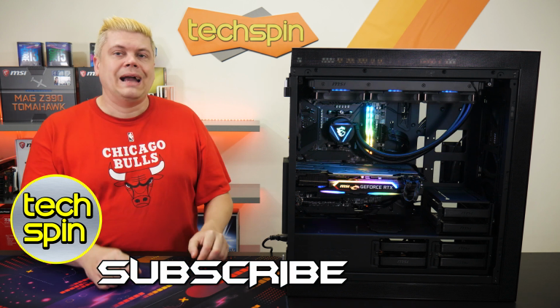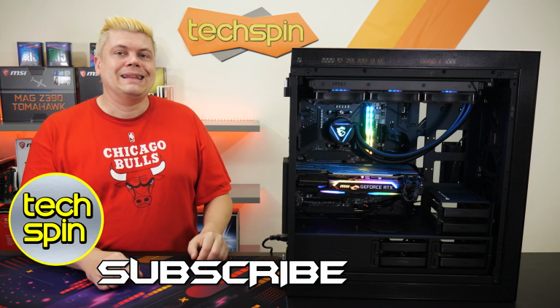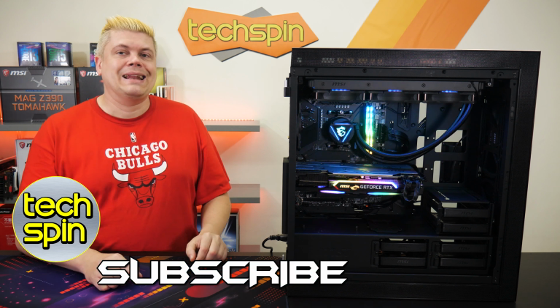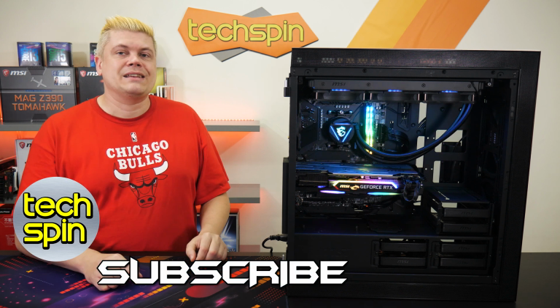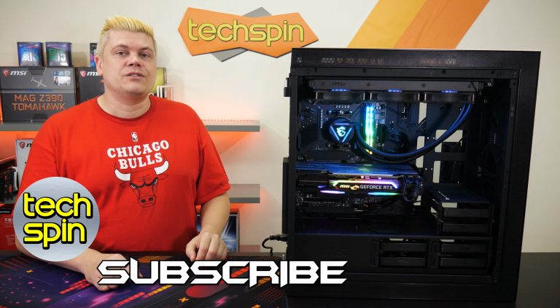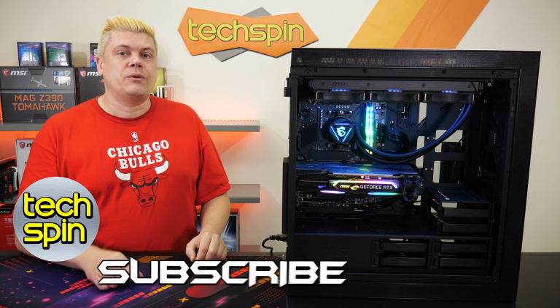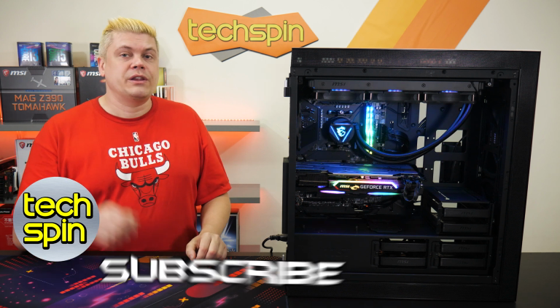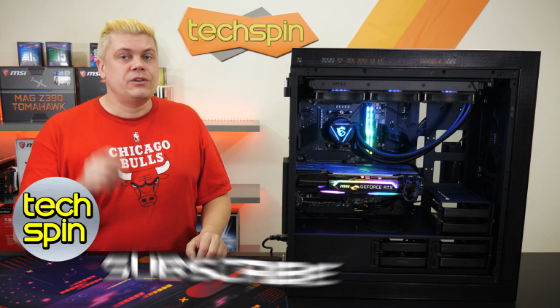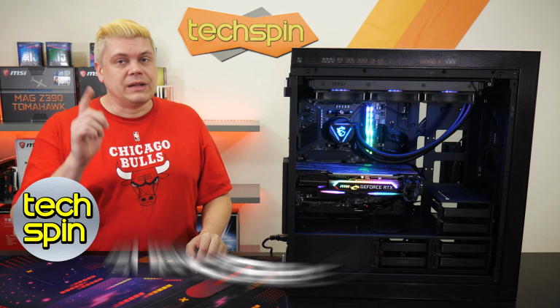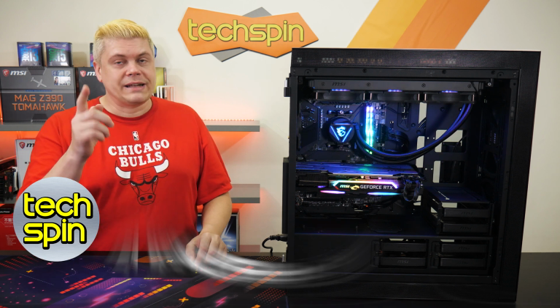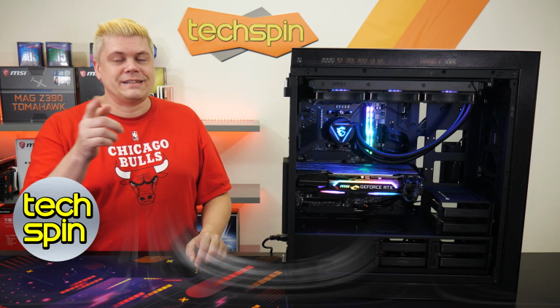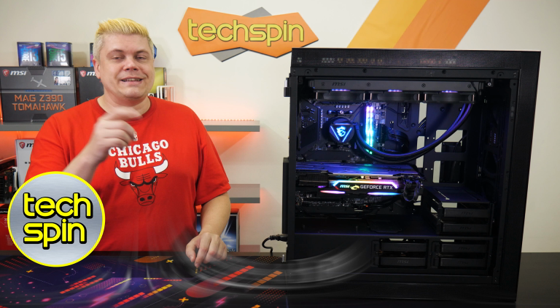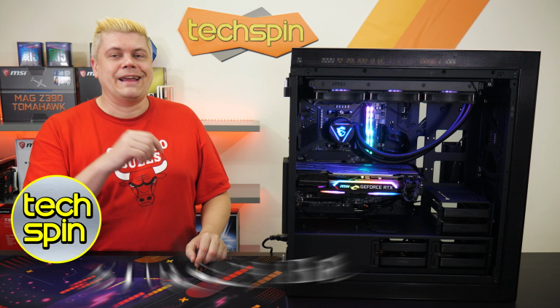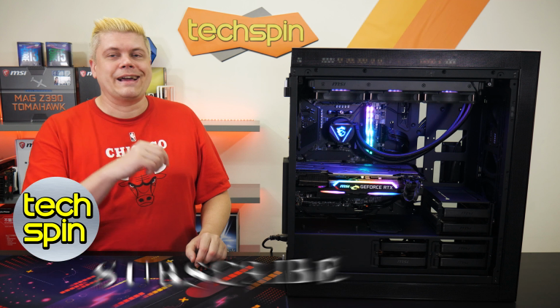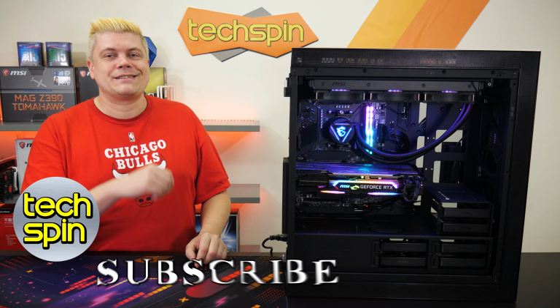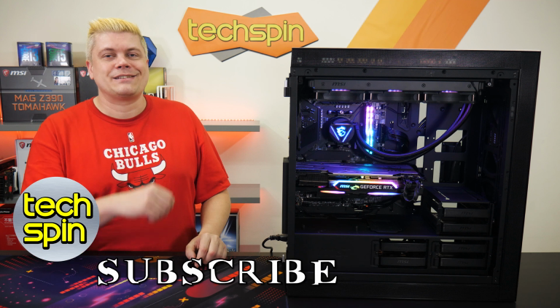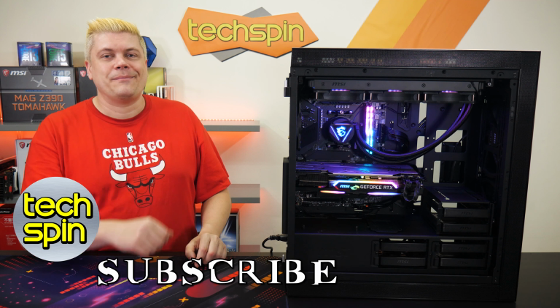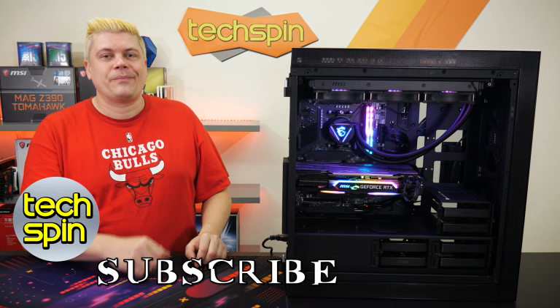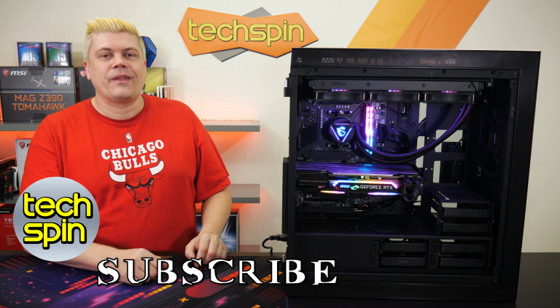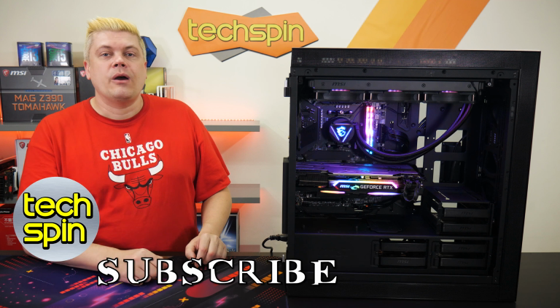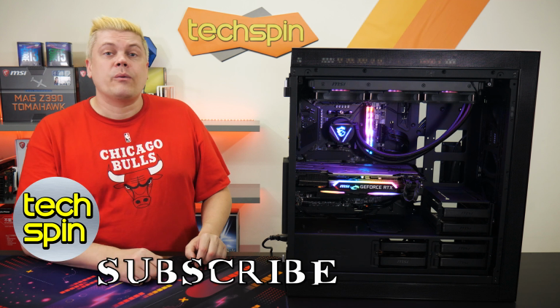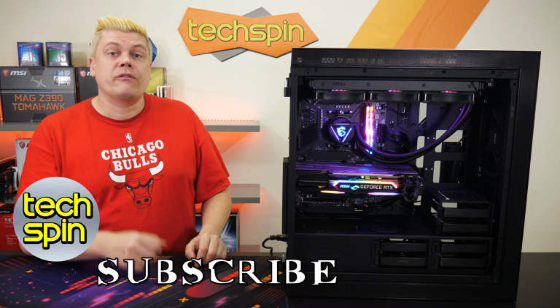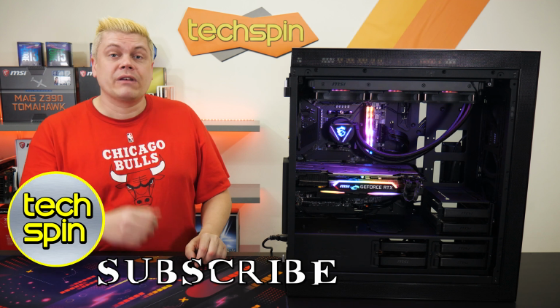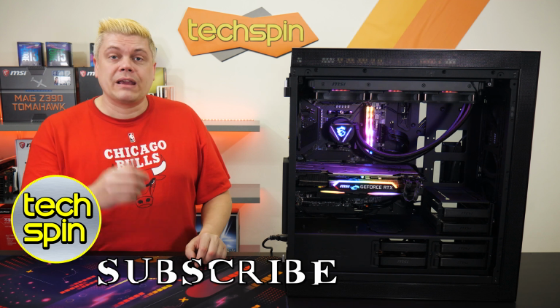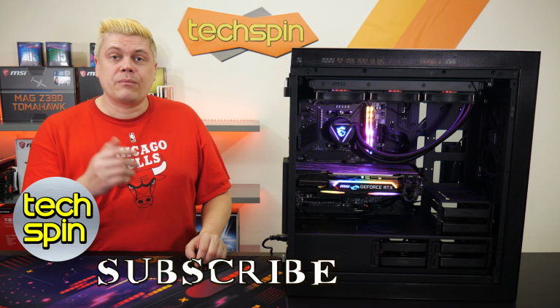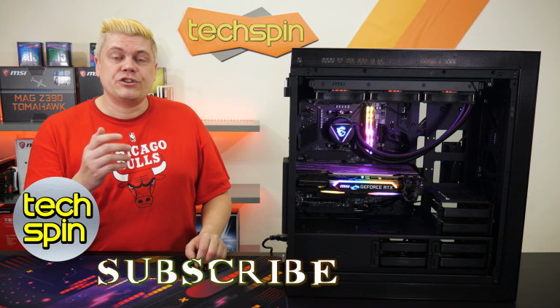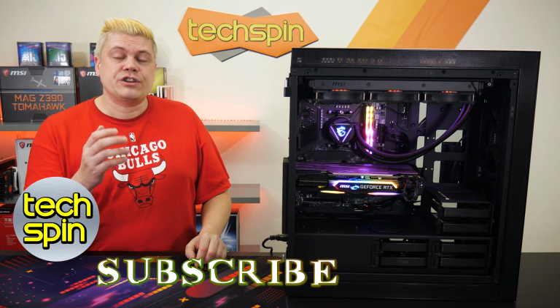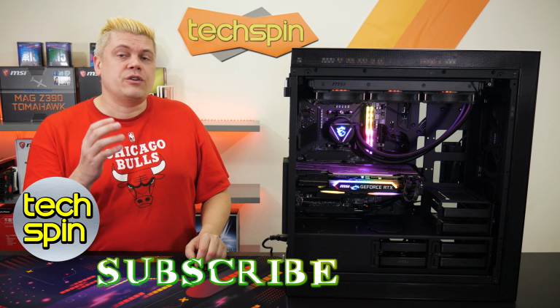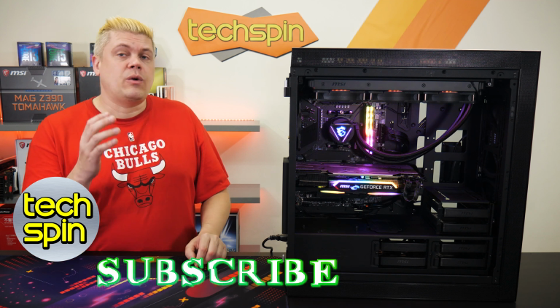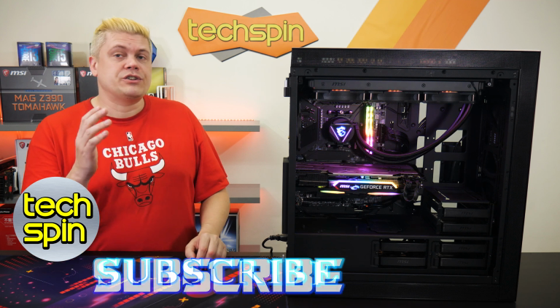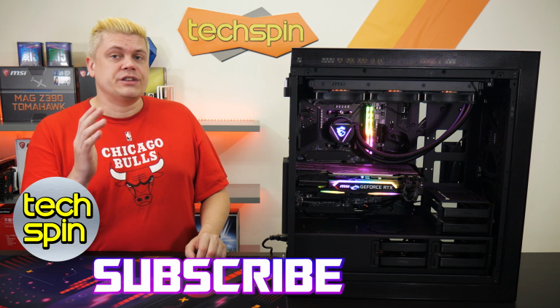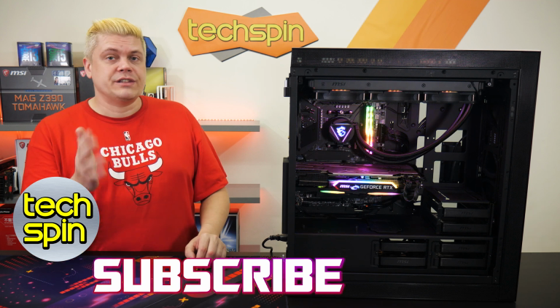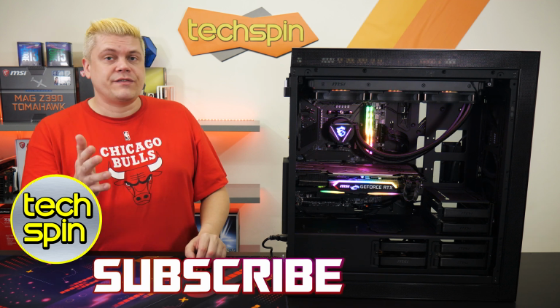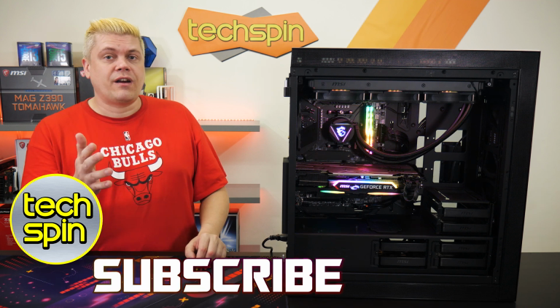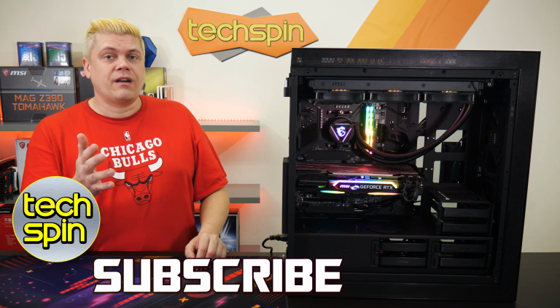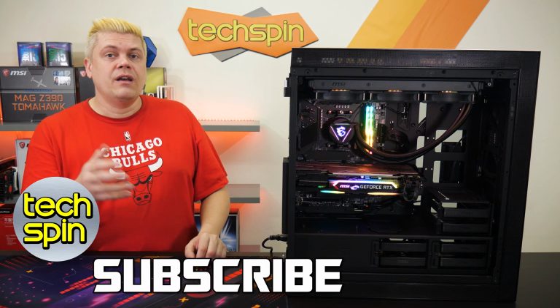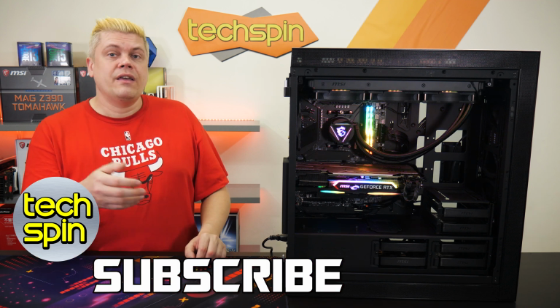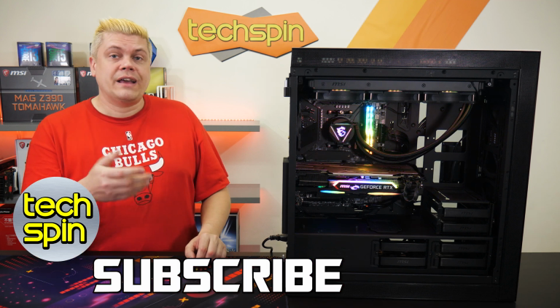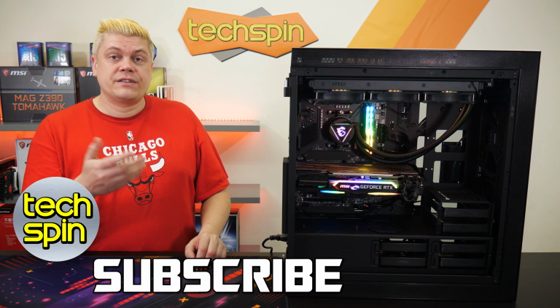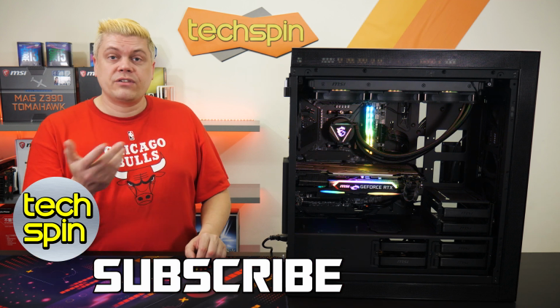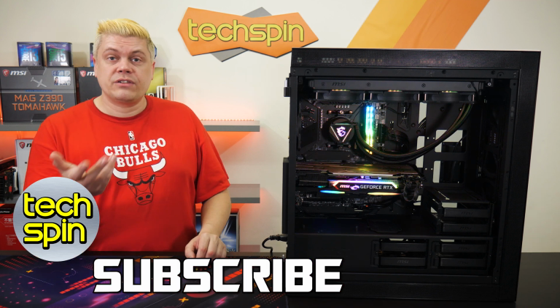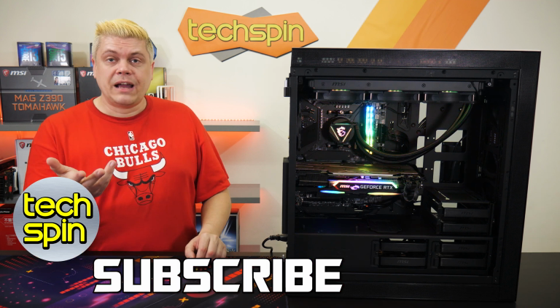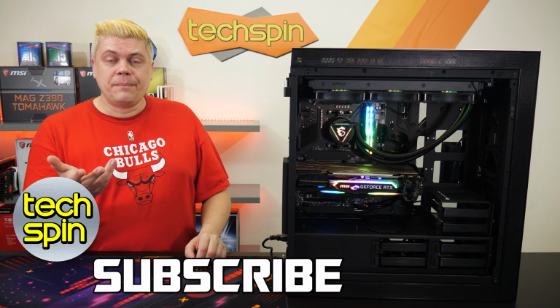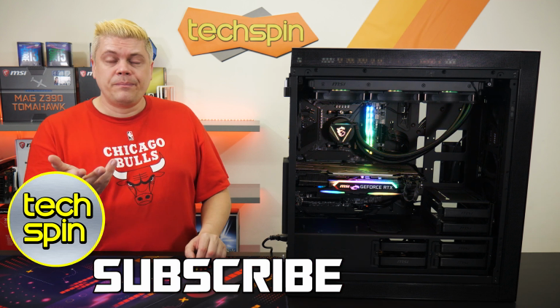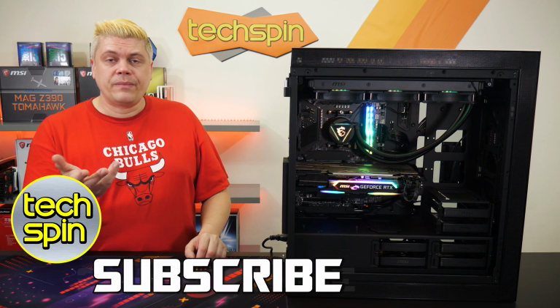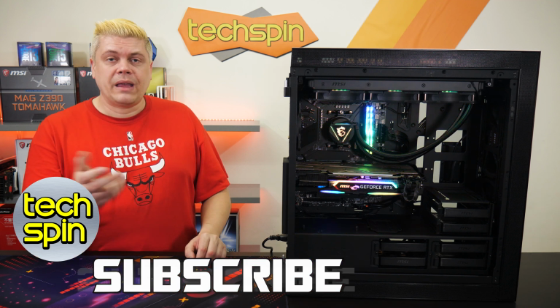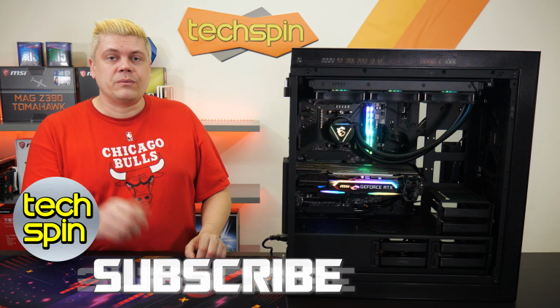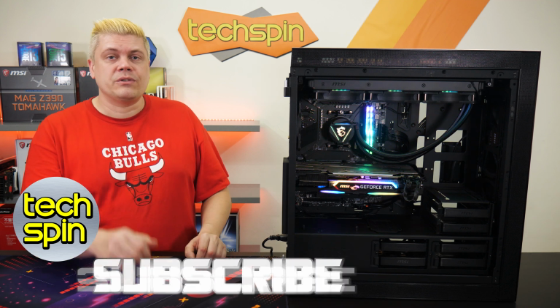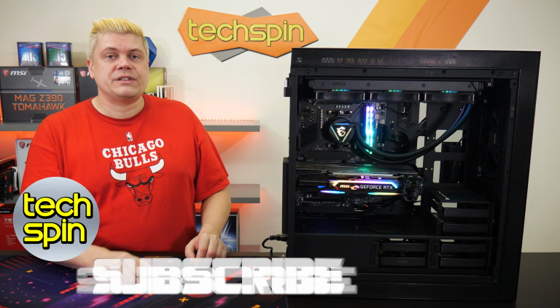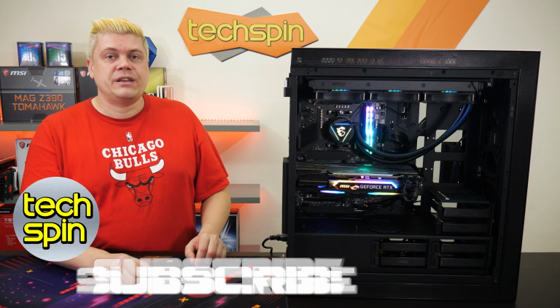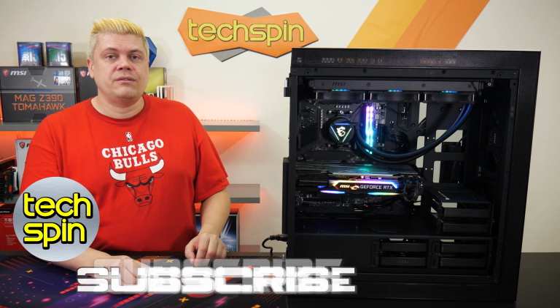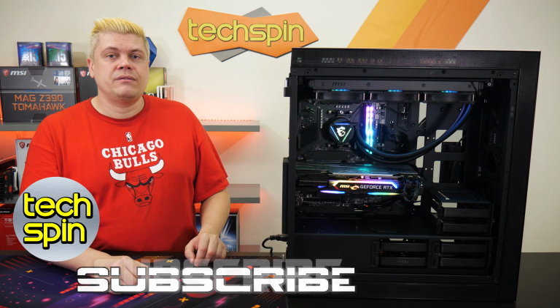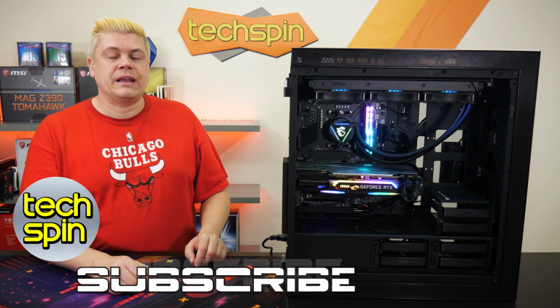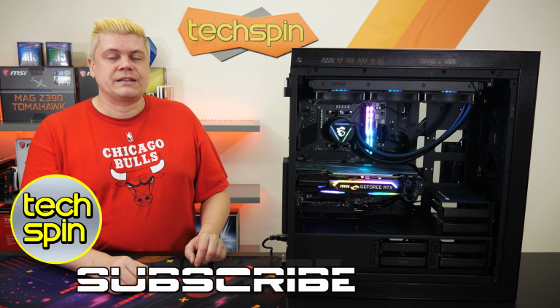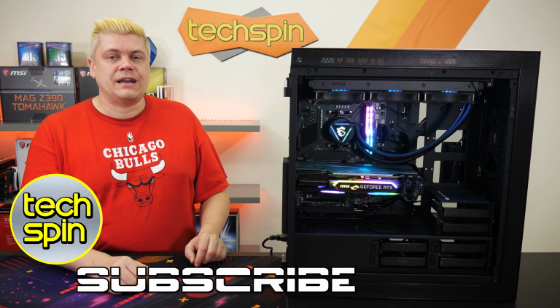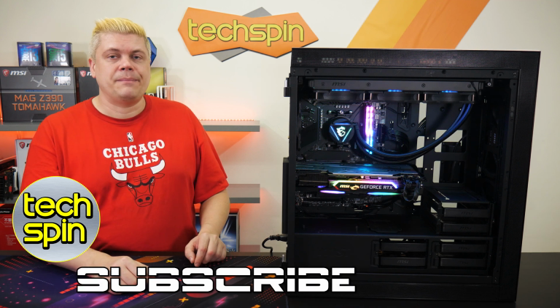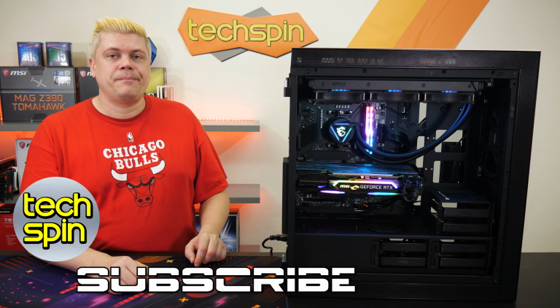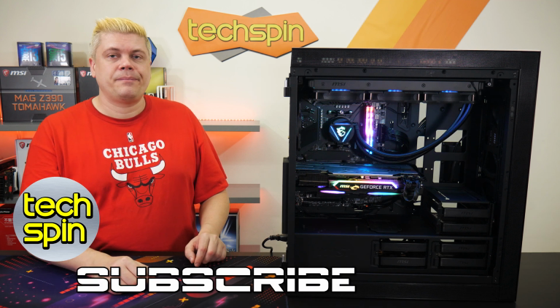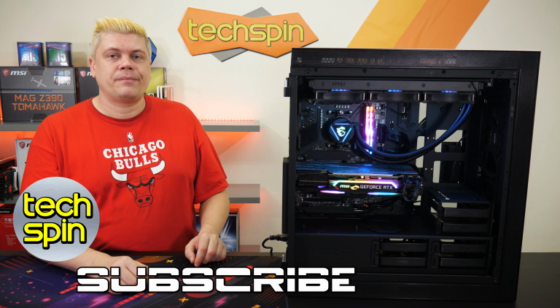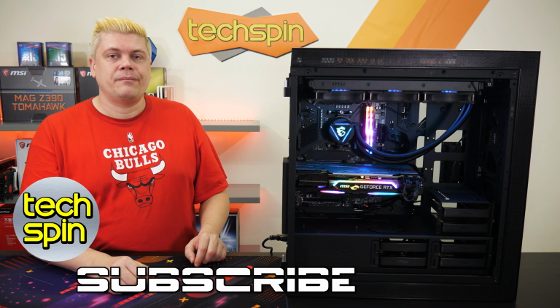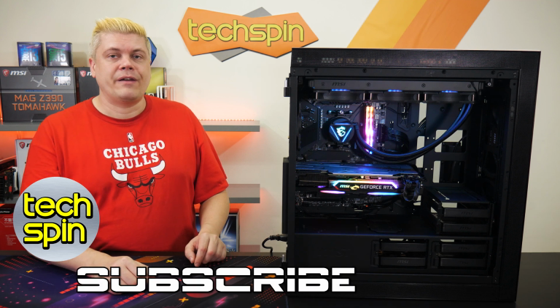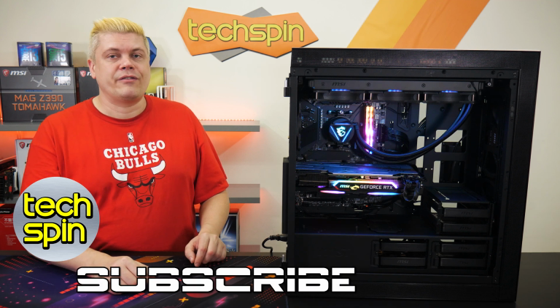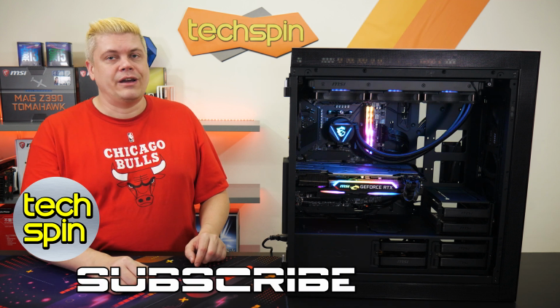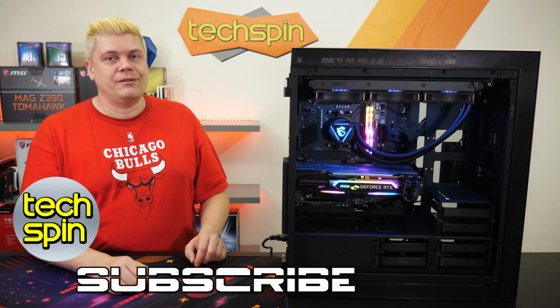Let us know what you'd like to see next. We really appreciate you watching this far — thanks for your time, and we'll see you next time. Bye for now.